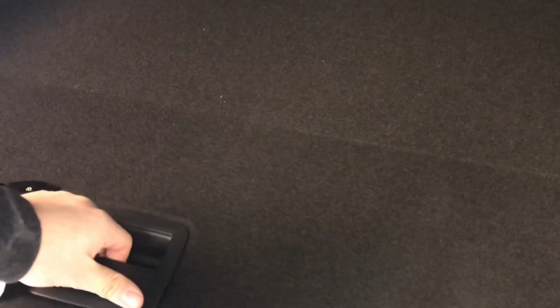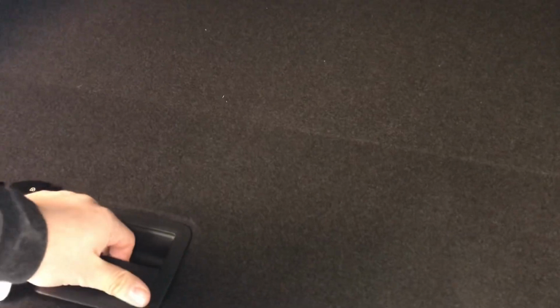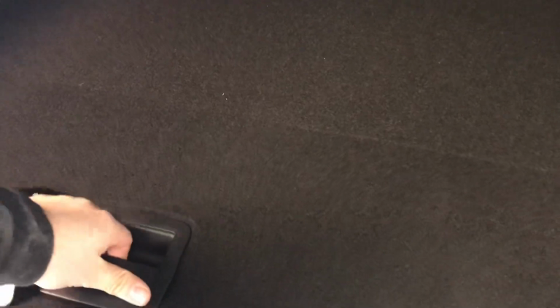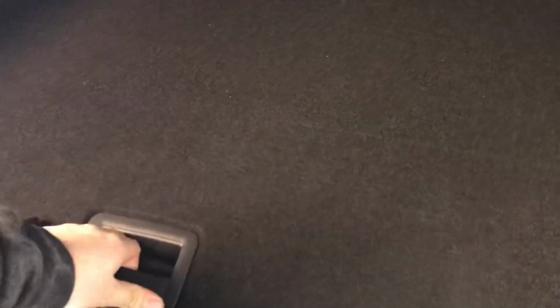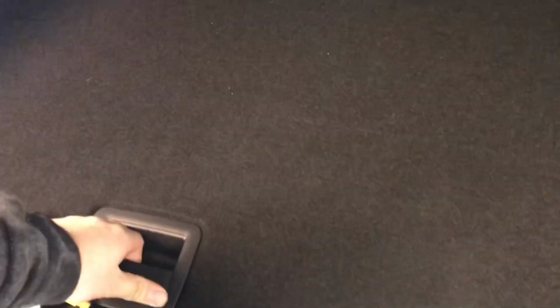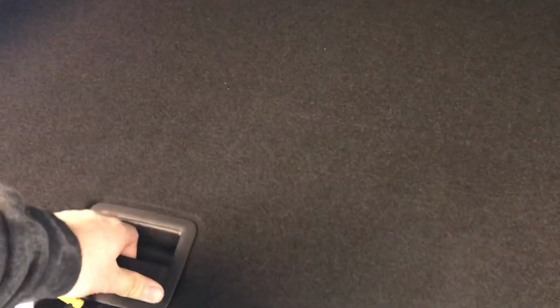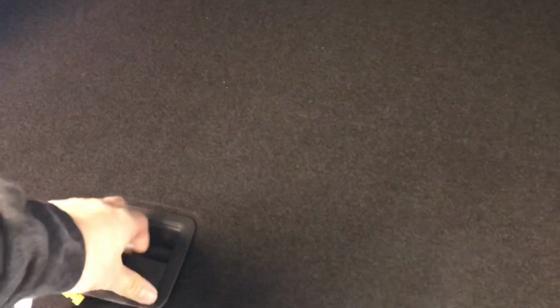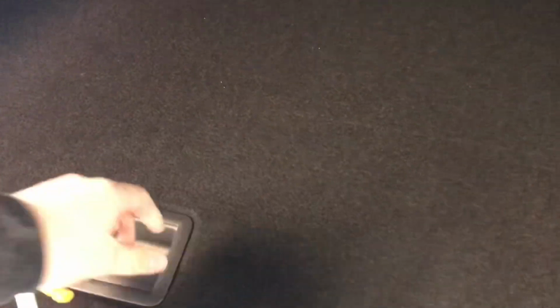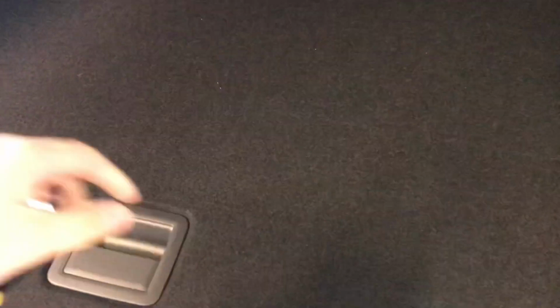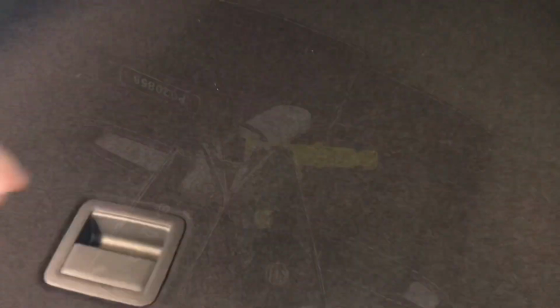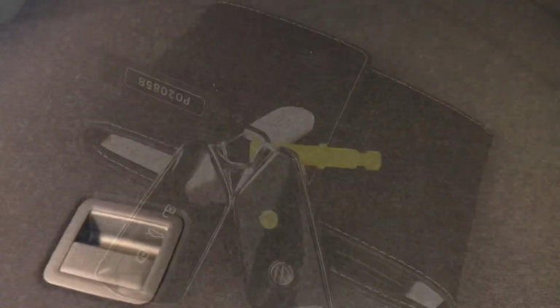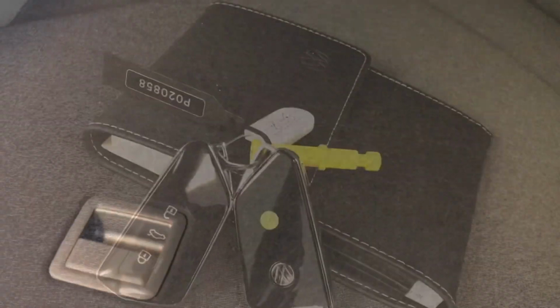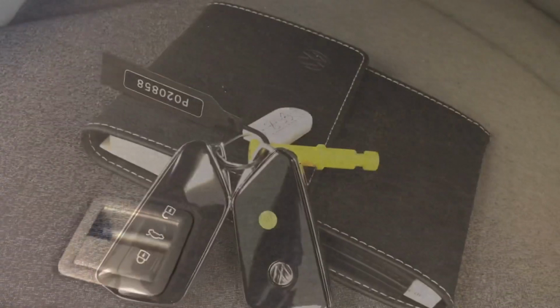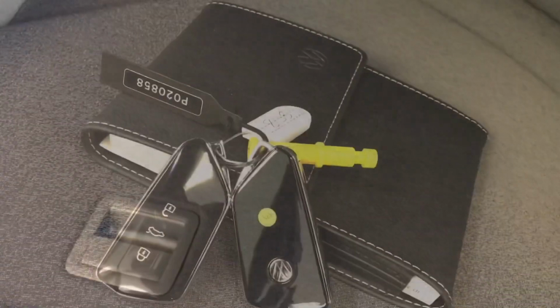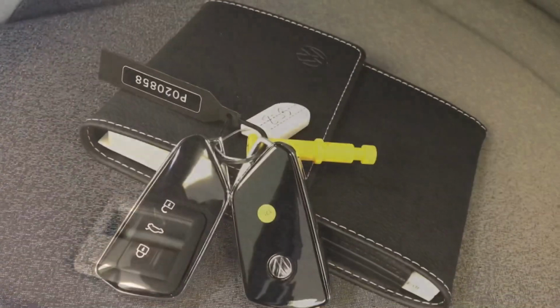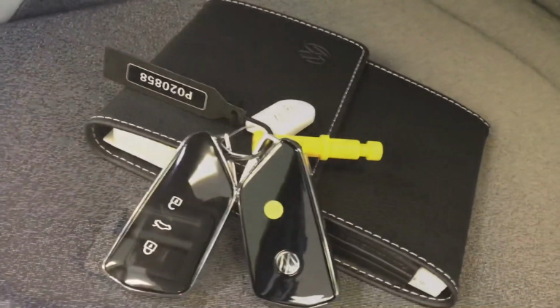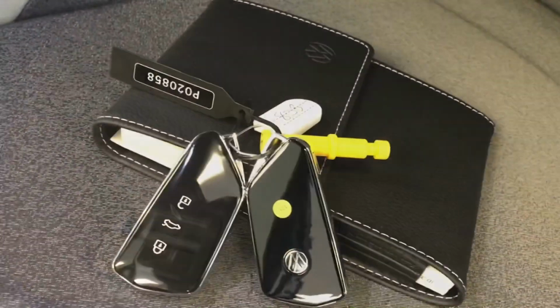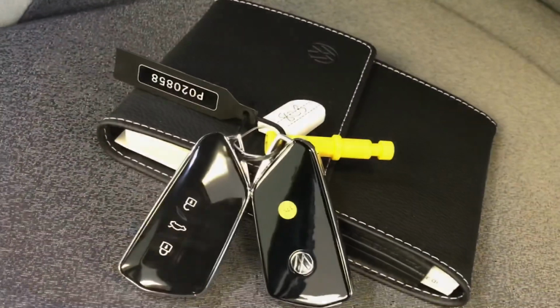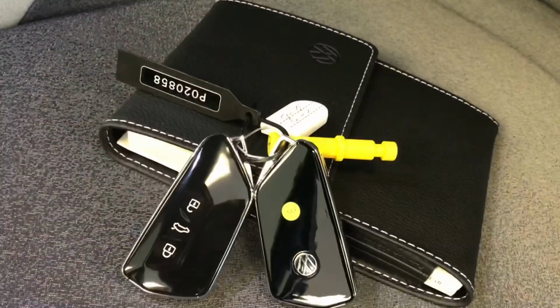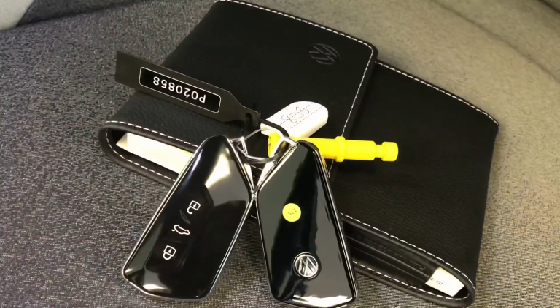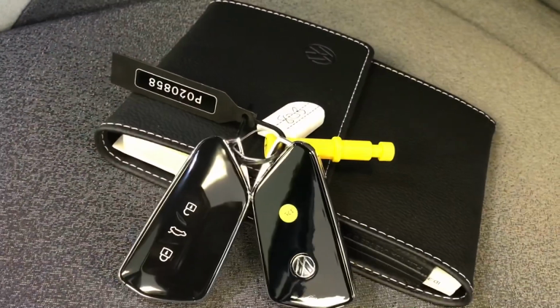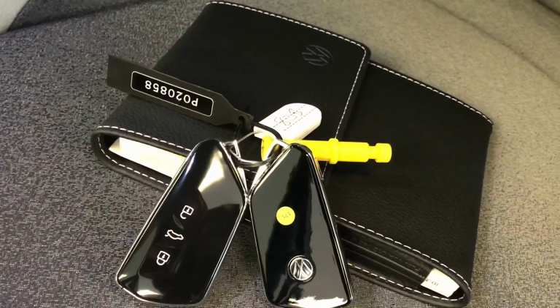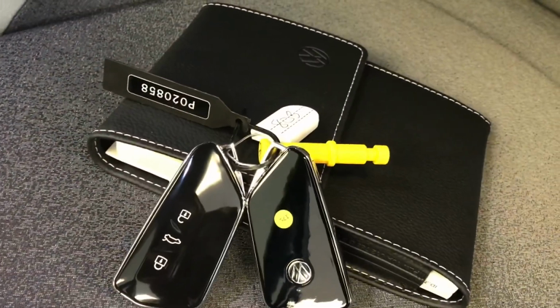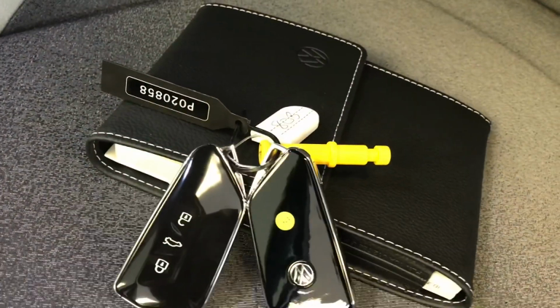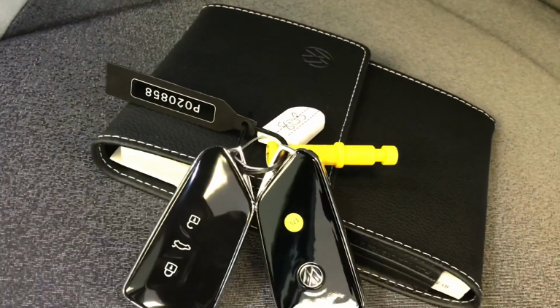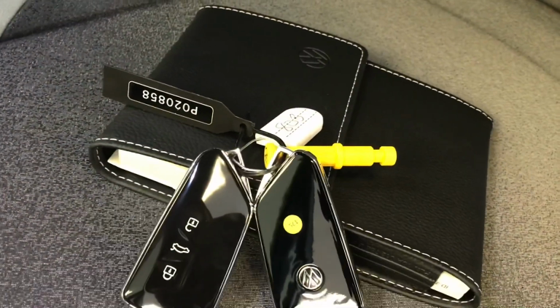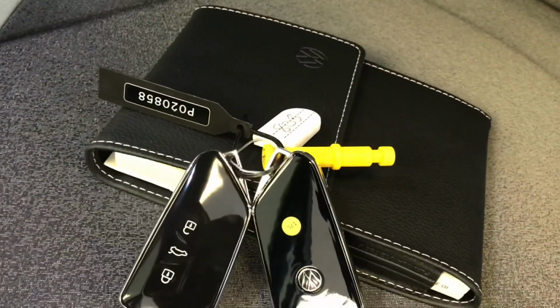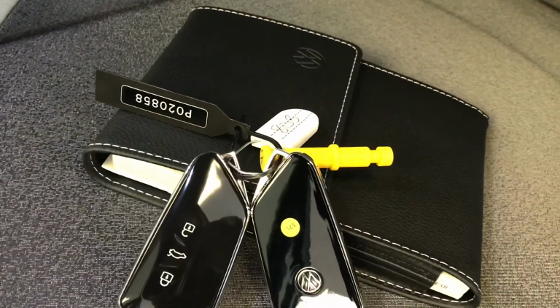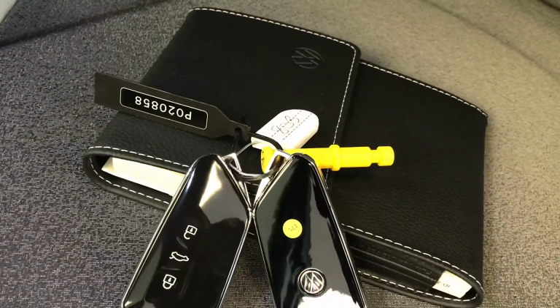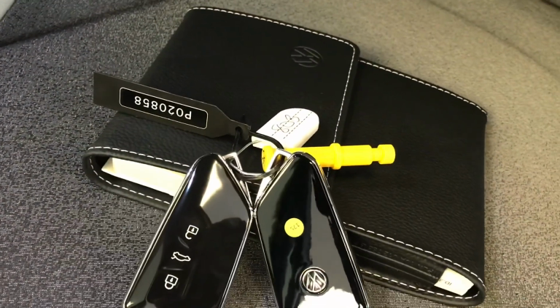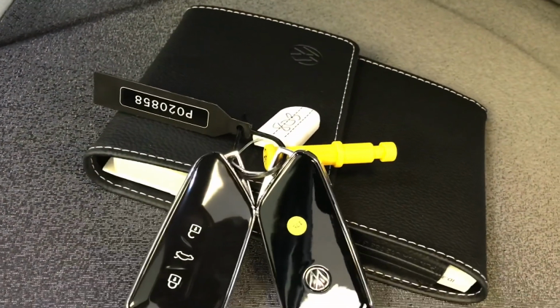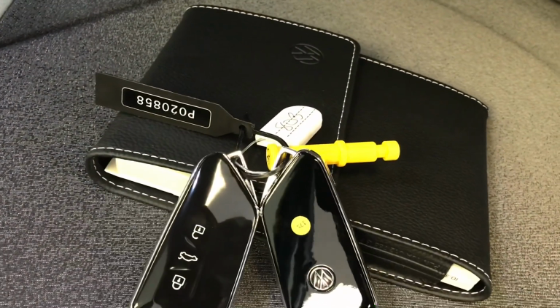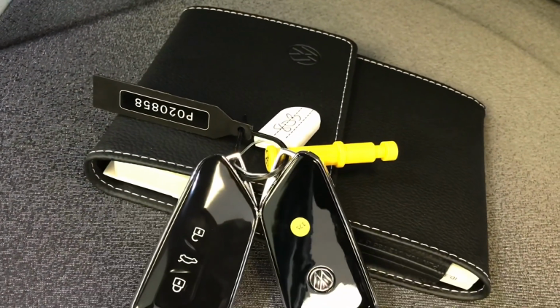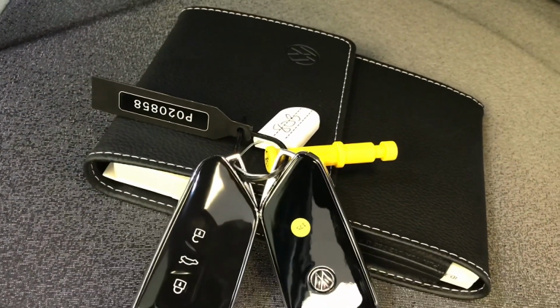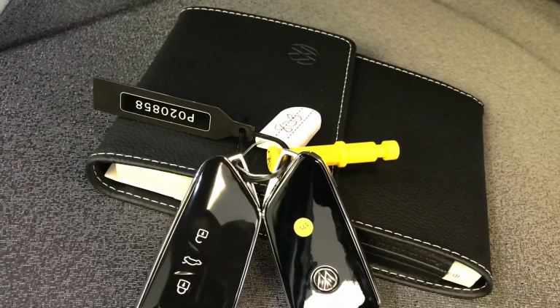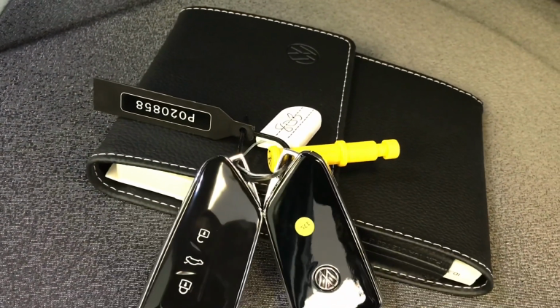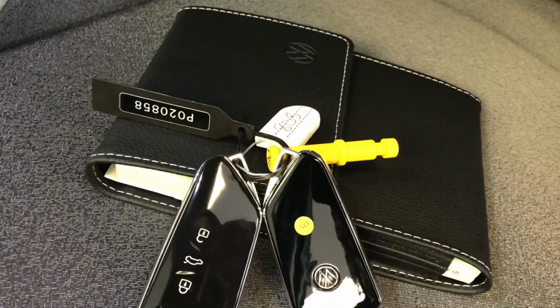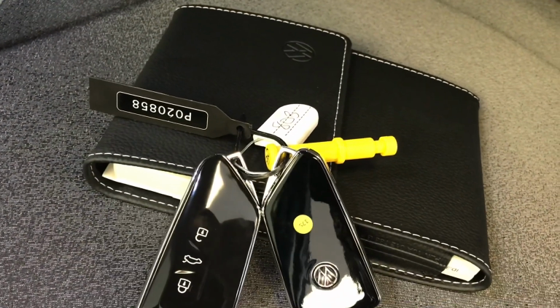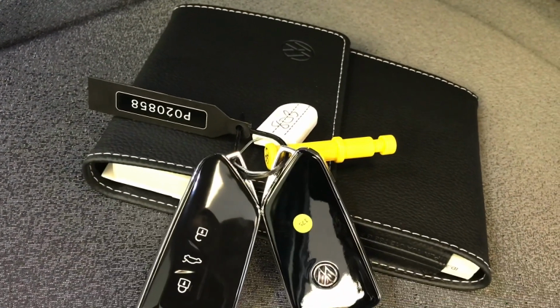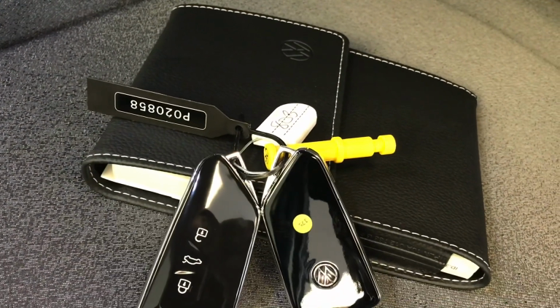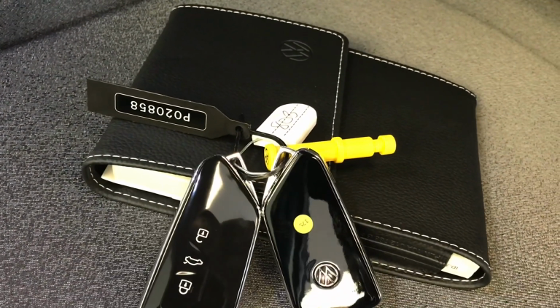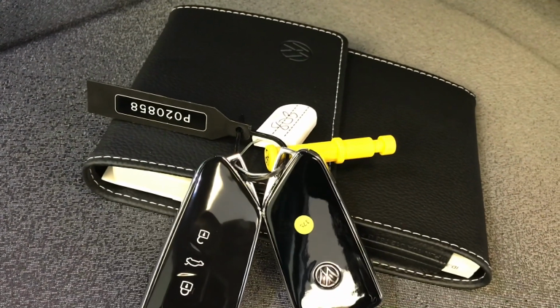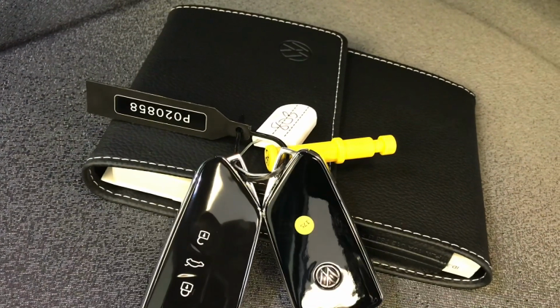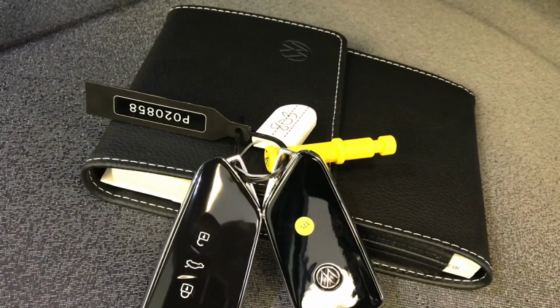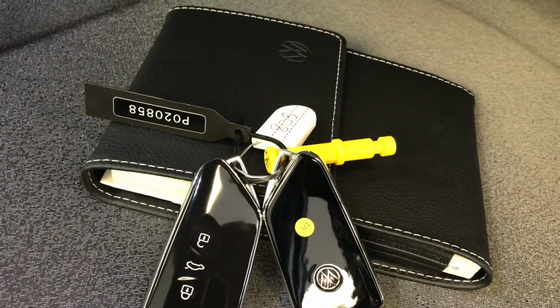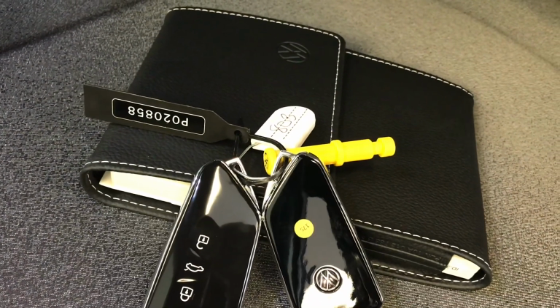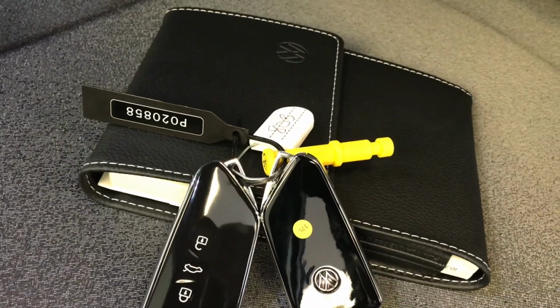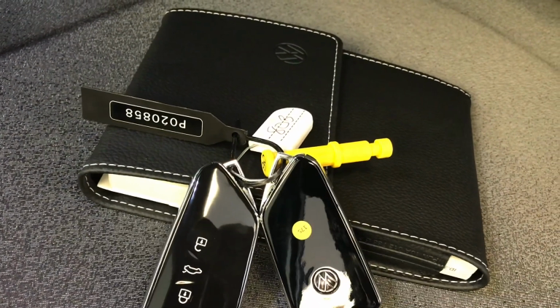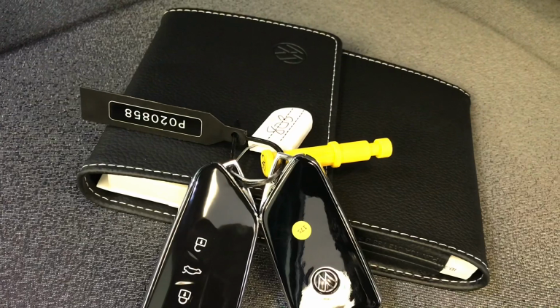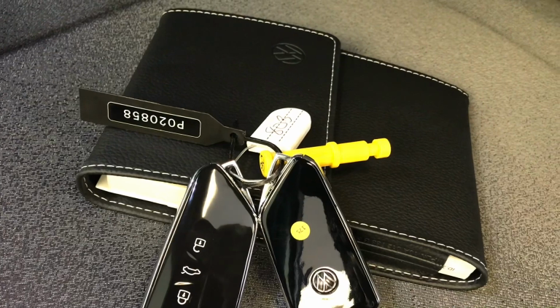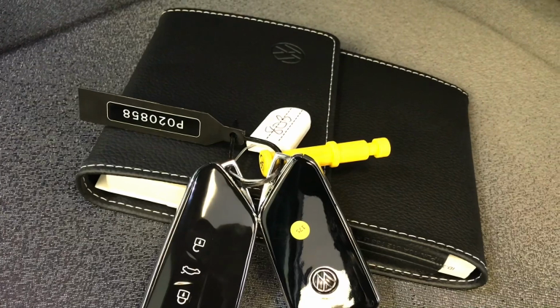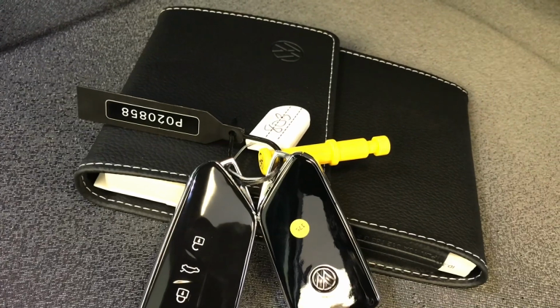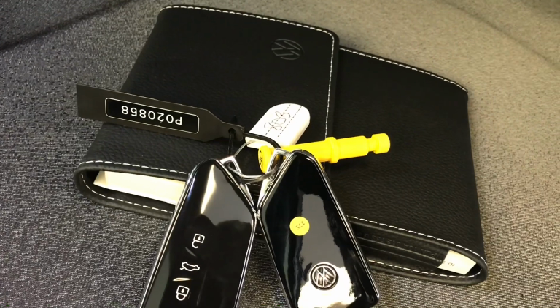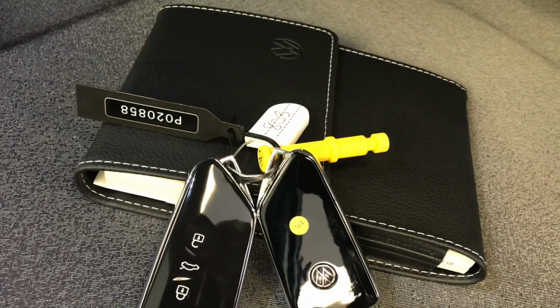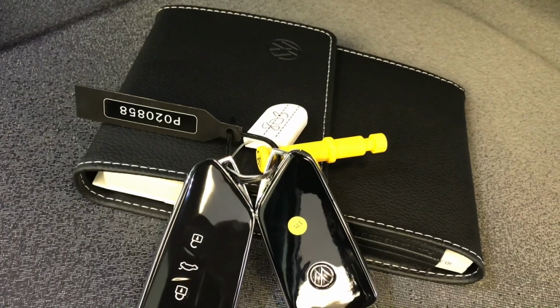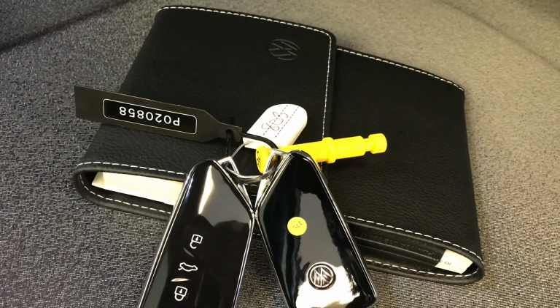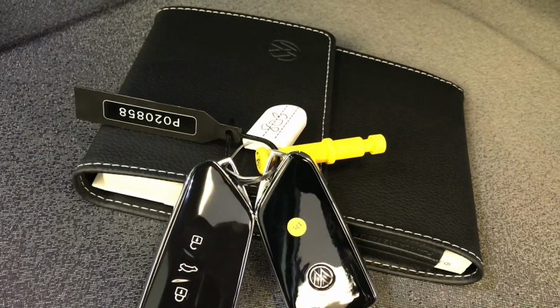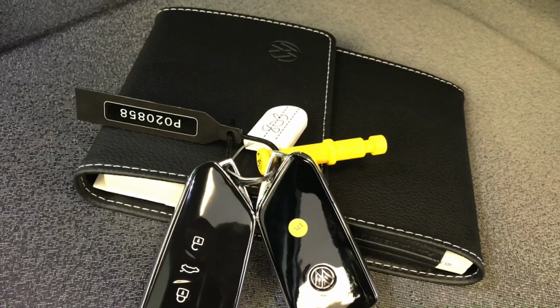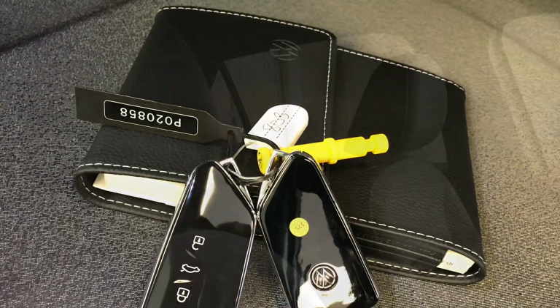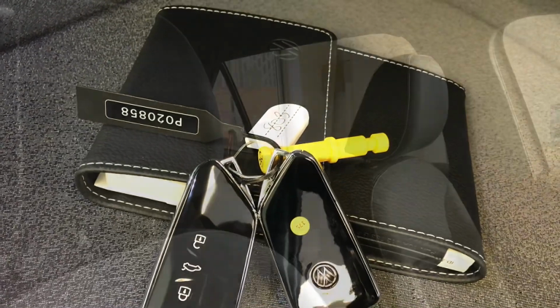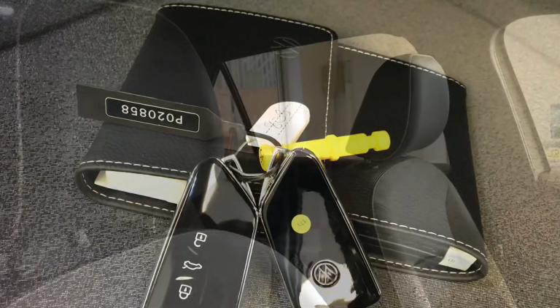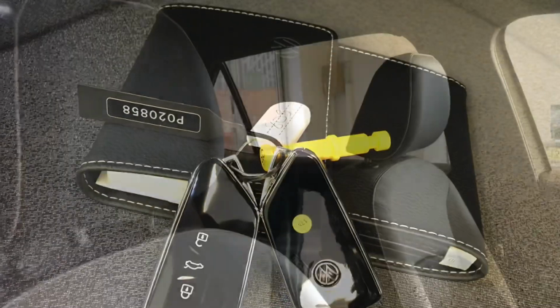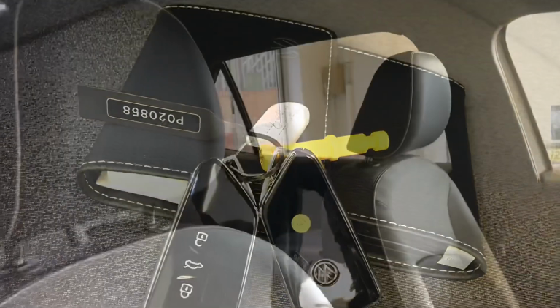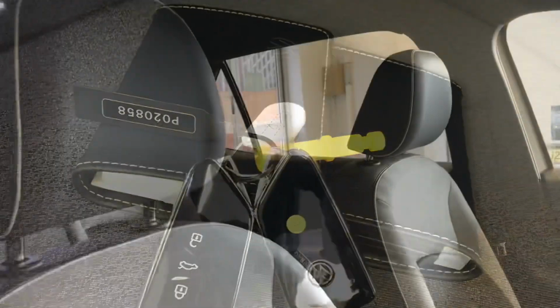This car comes with two keys and a leather owner's manual, so if you have multiple users of the car they can have their own key, or if you lose a key you've got a spare one.